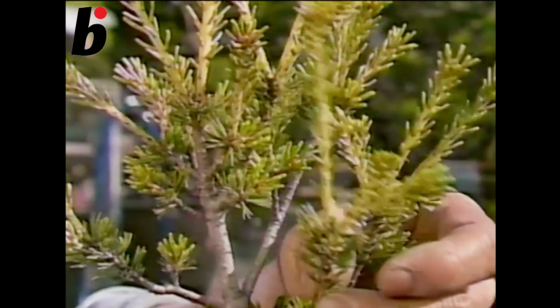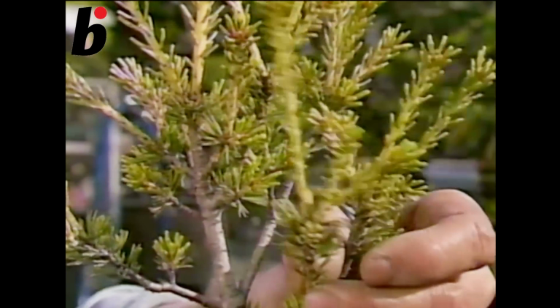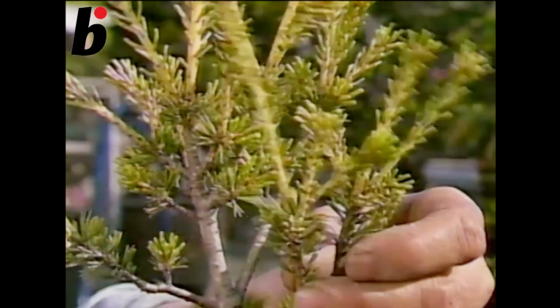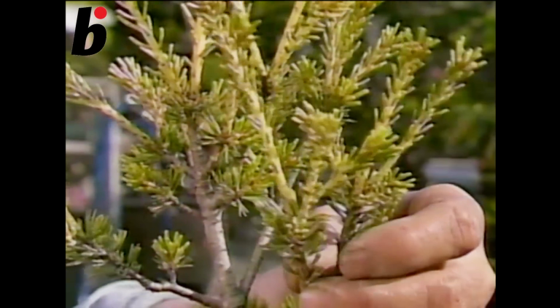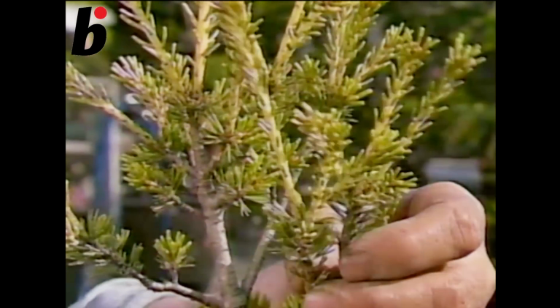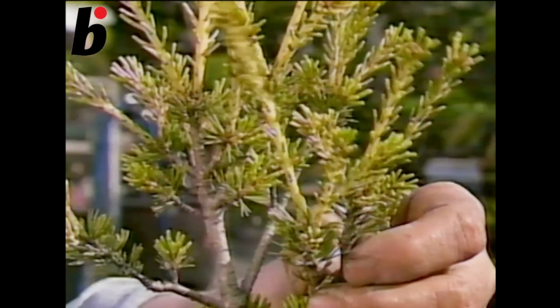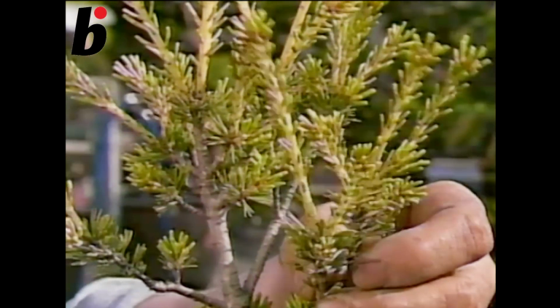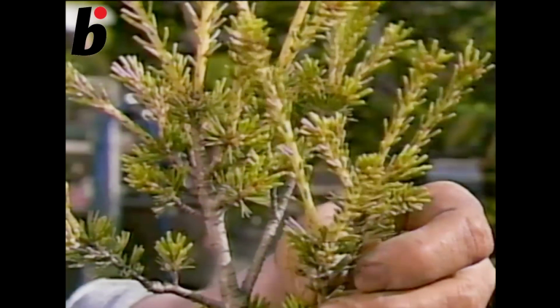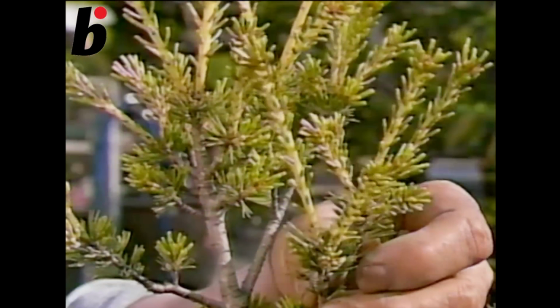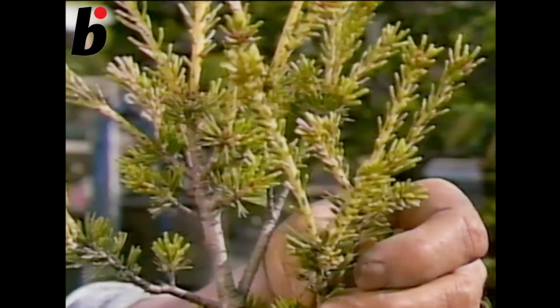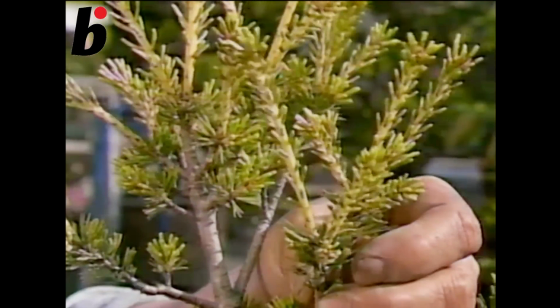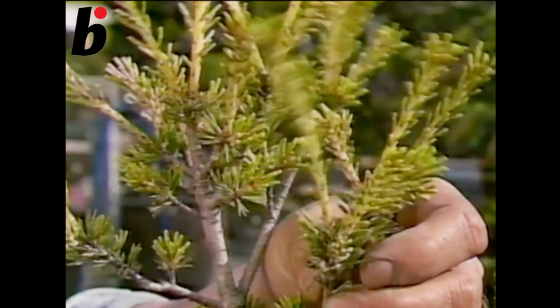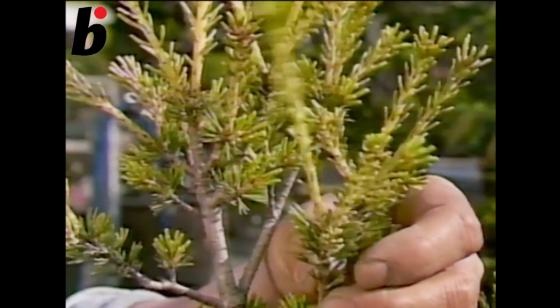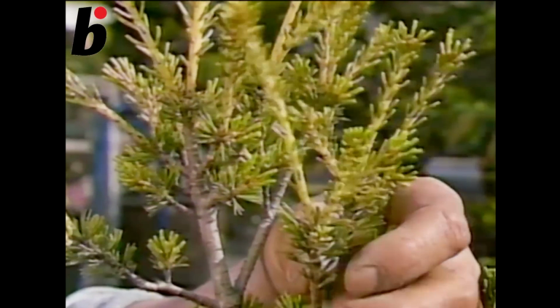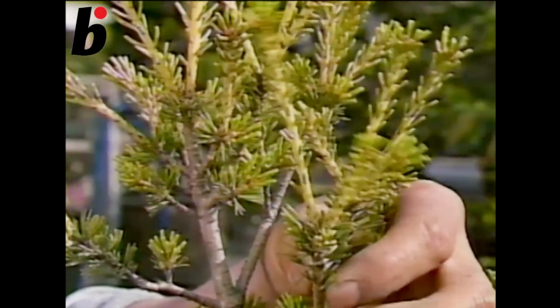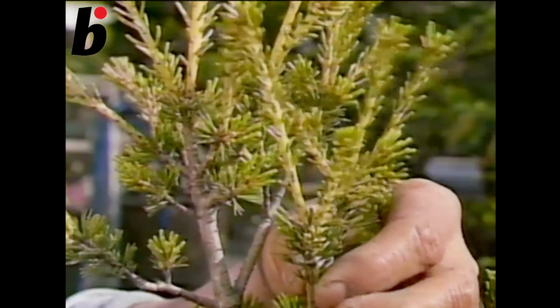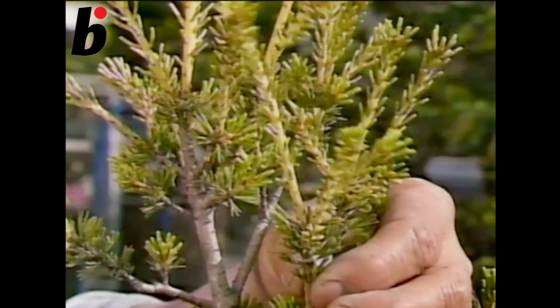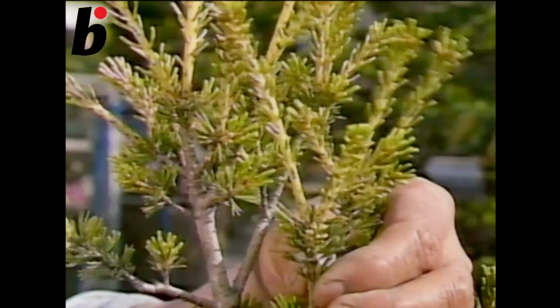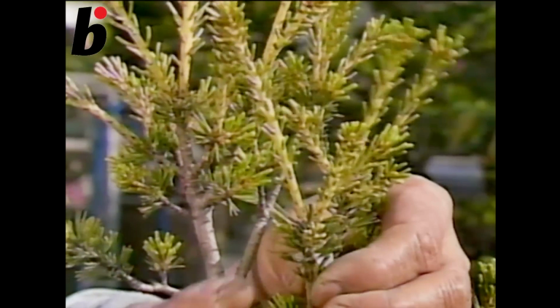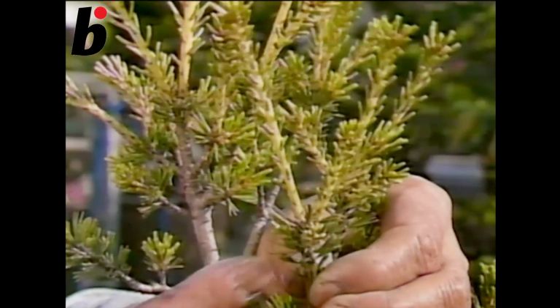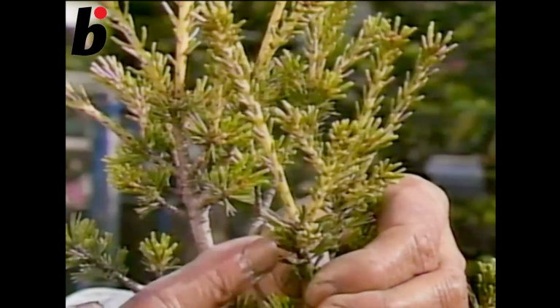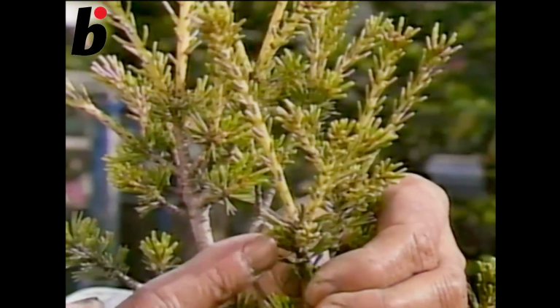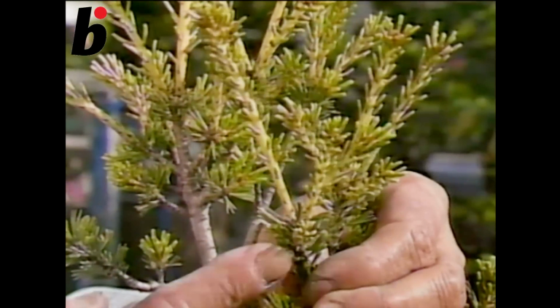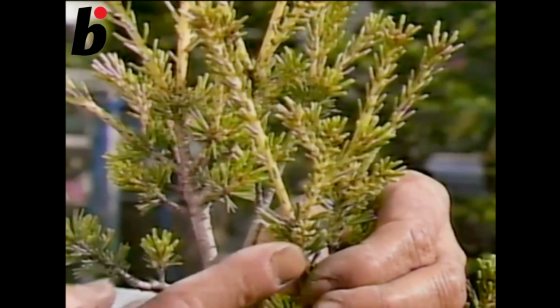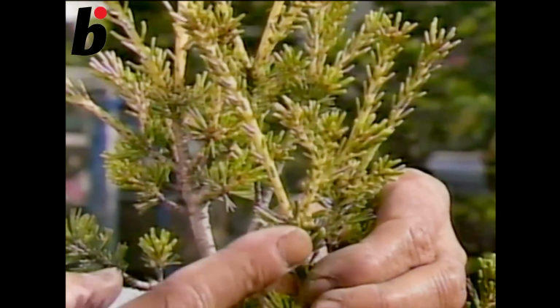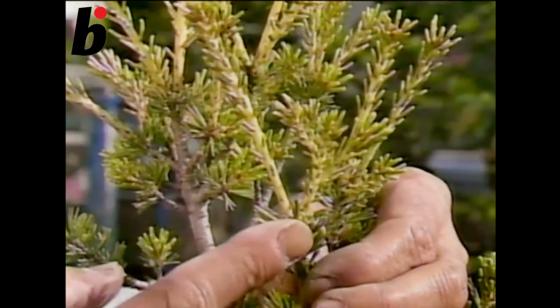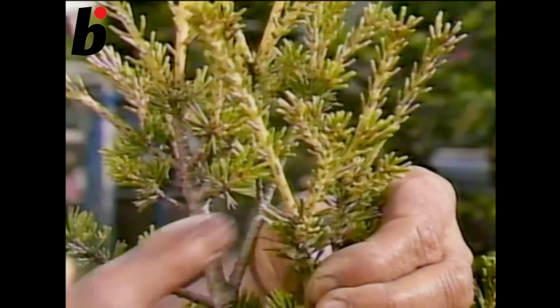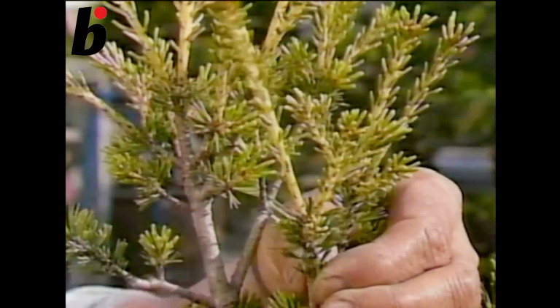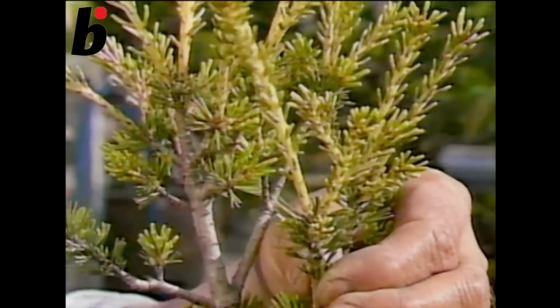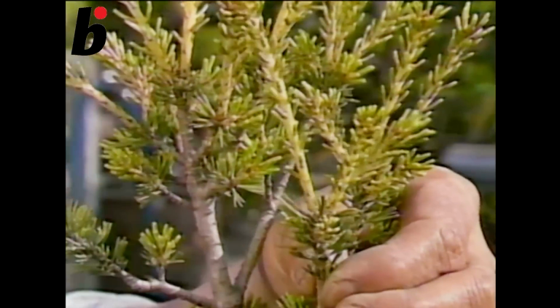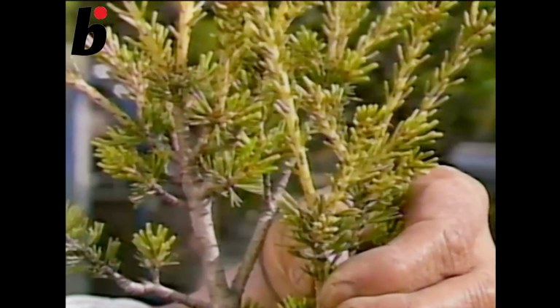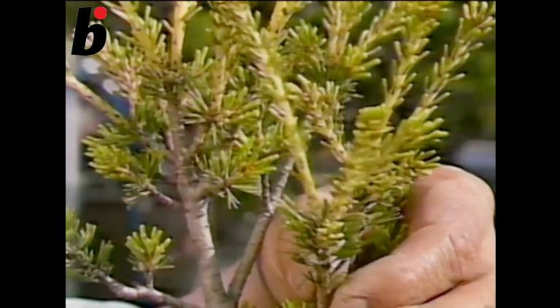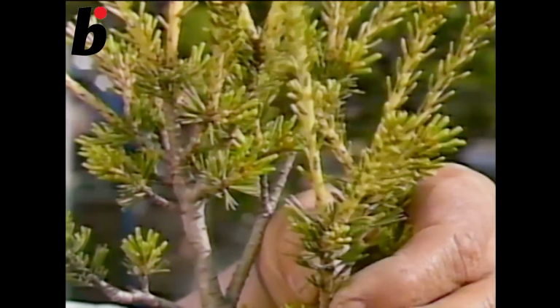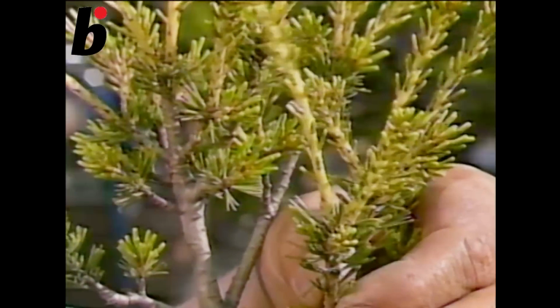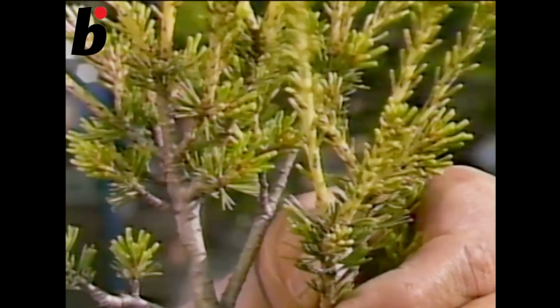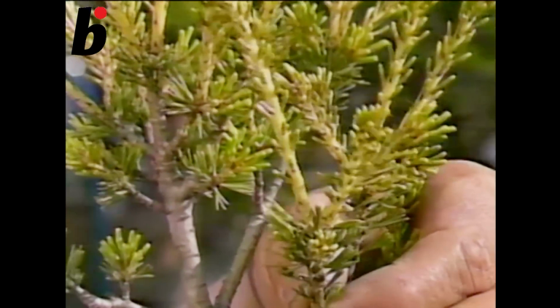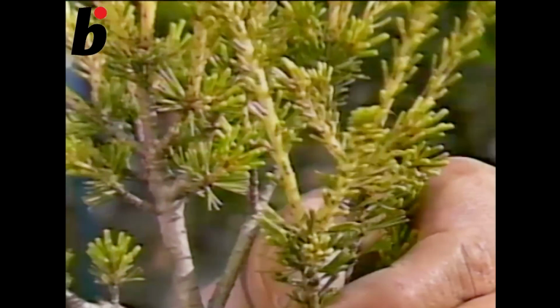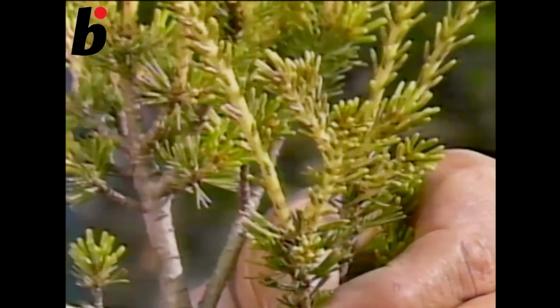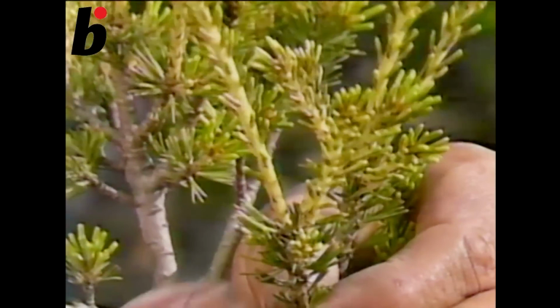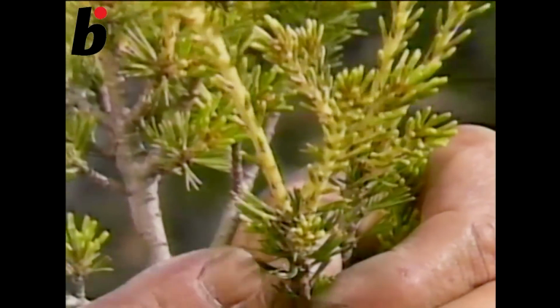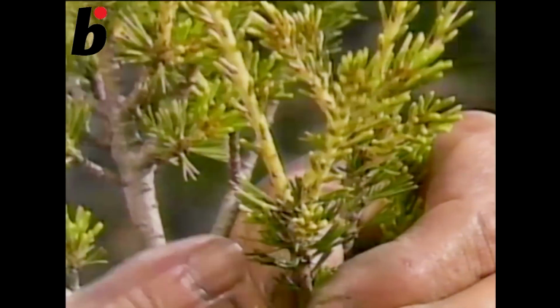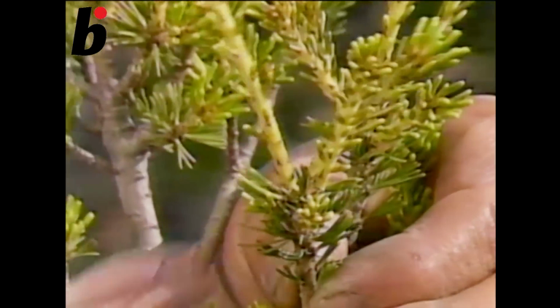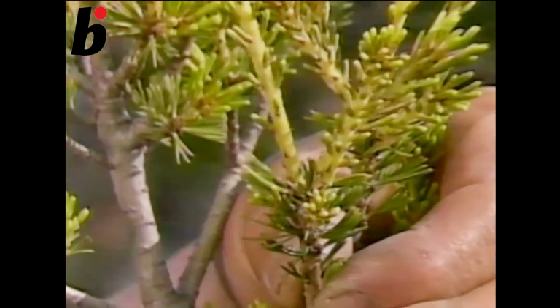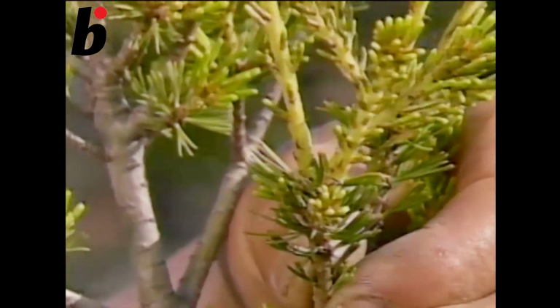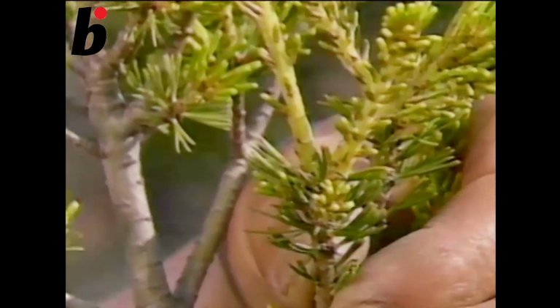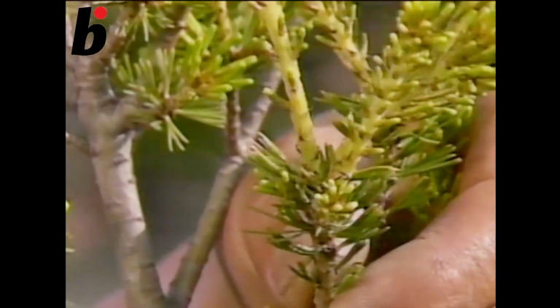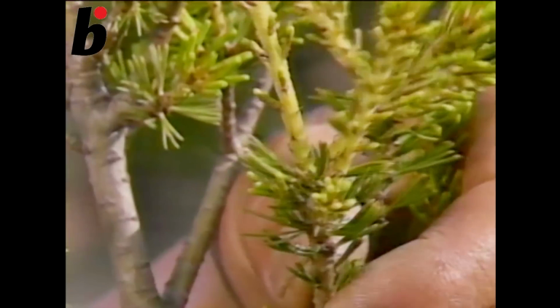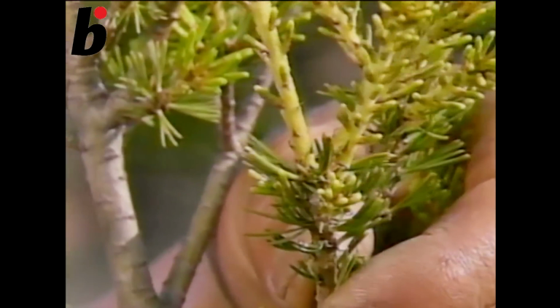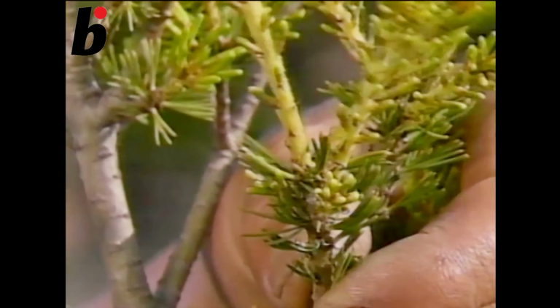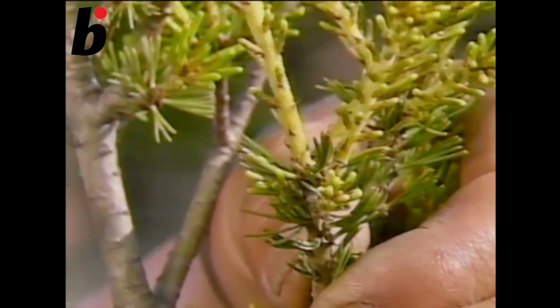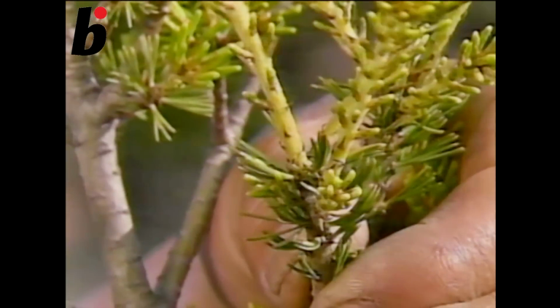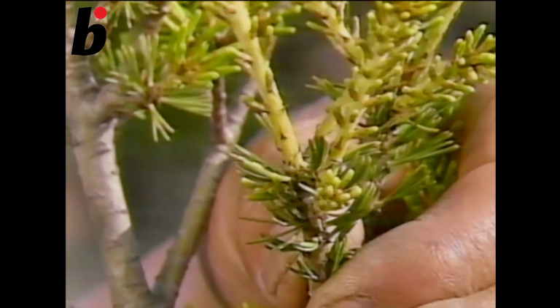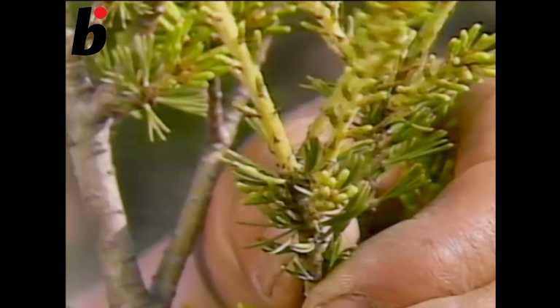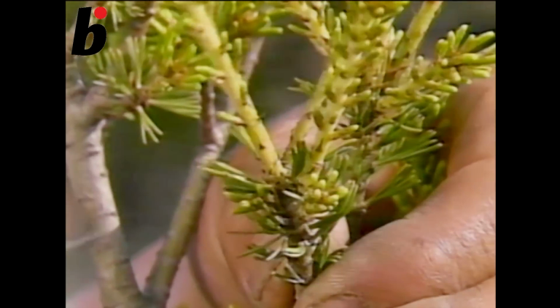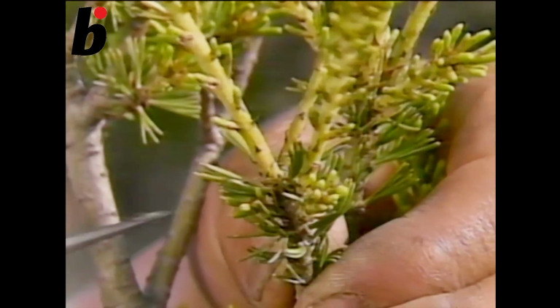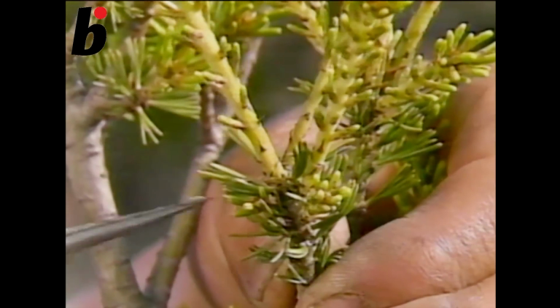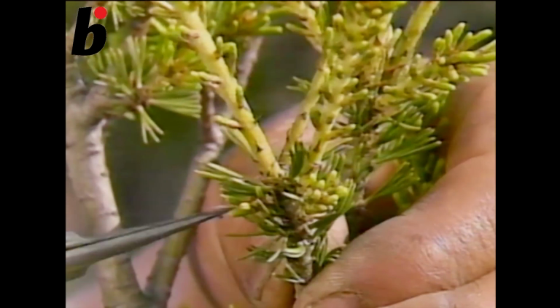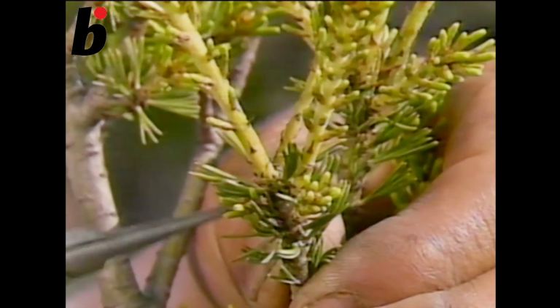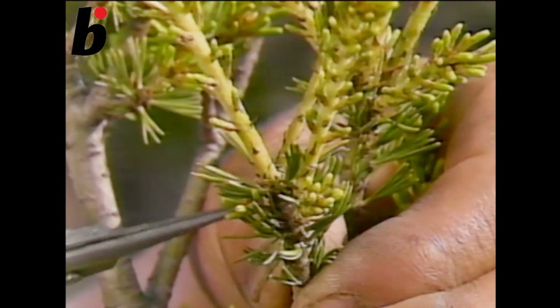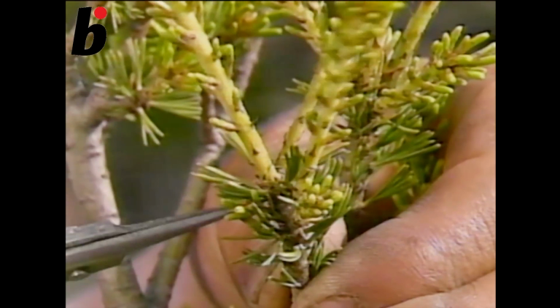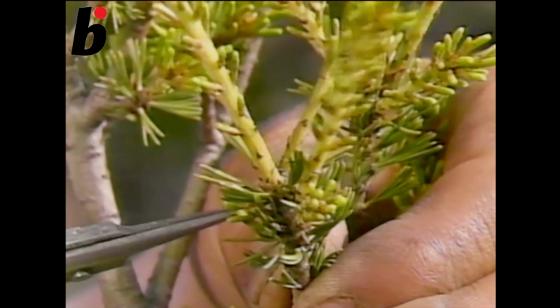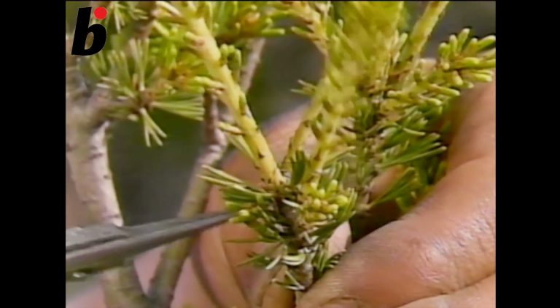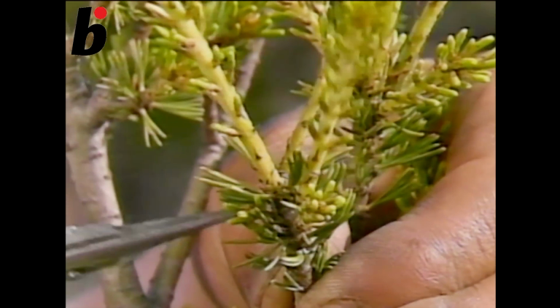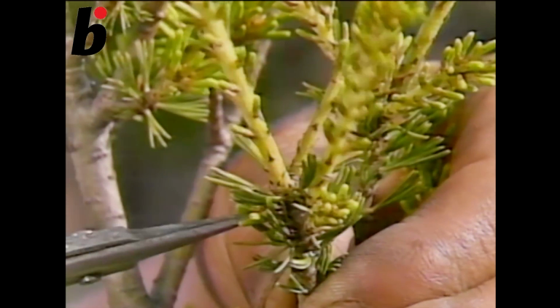If new buds have grown like this, then leave only the small bud and cut off the strong buds completely.